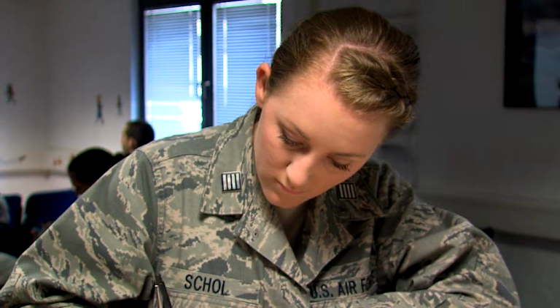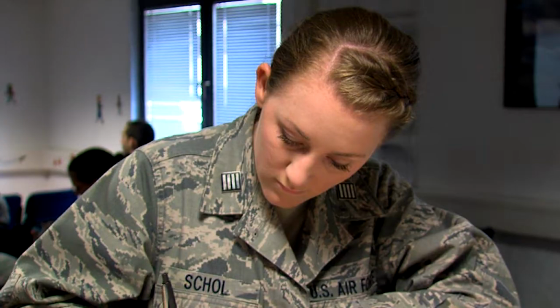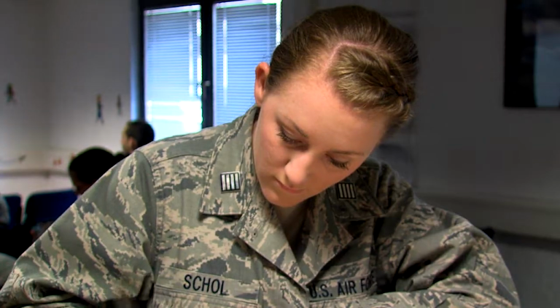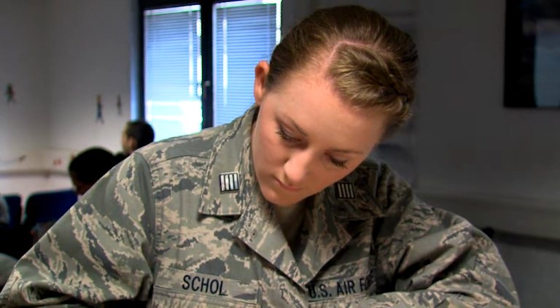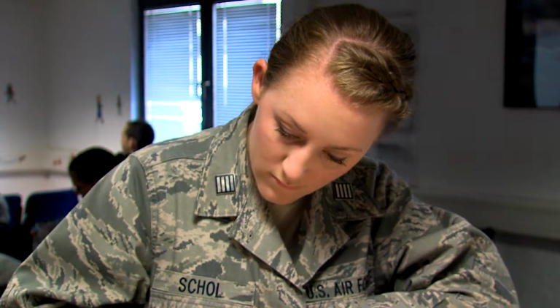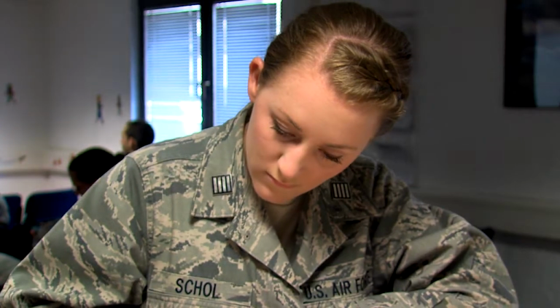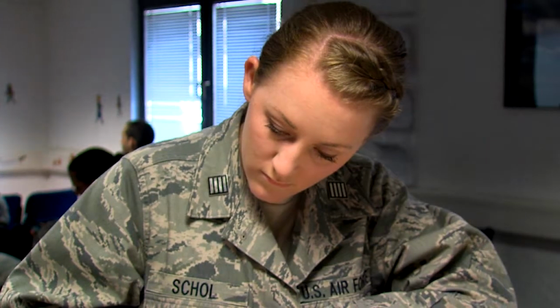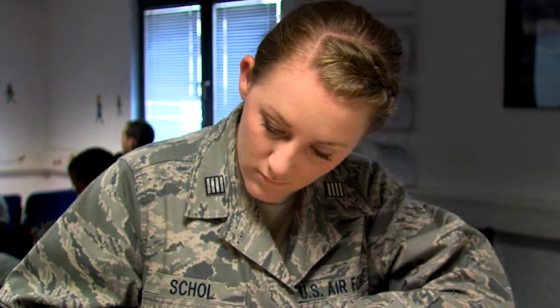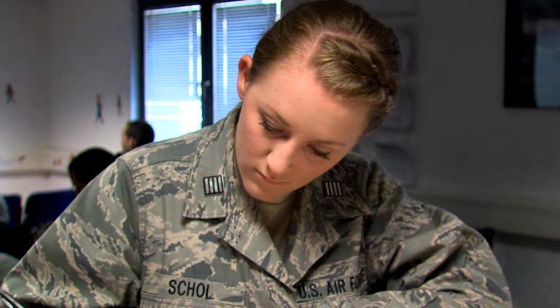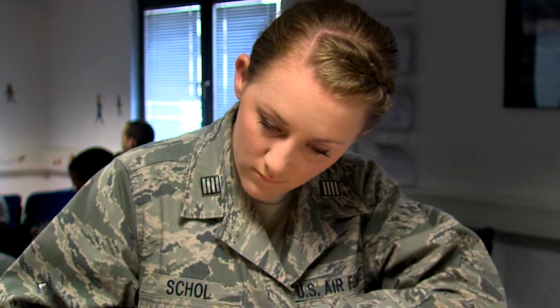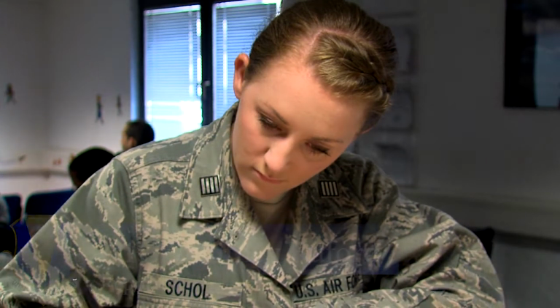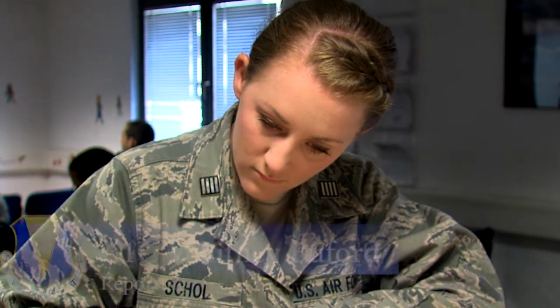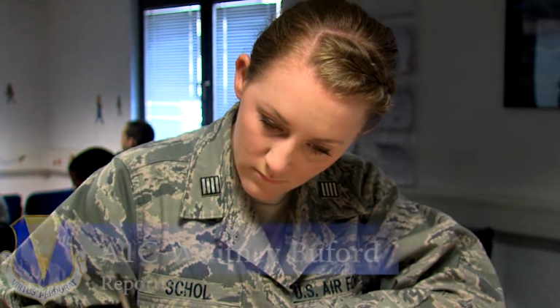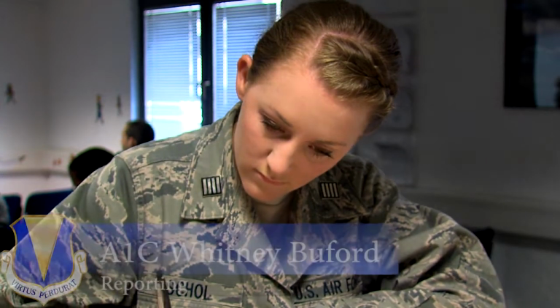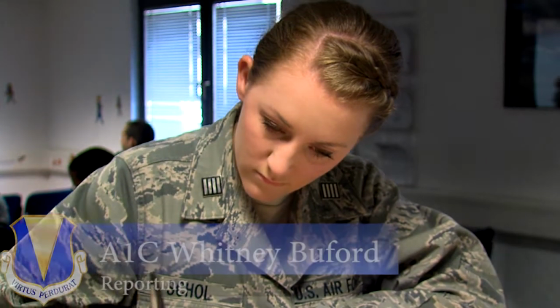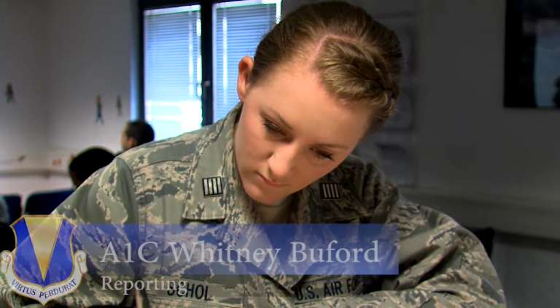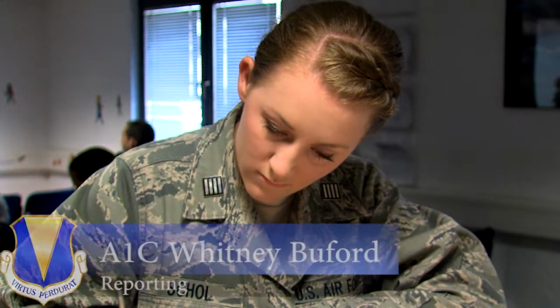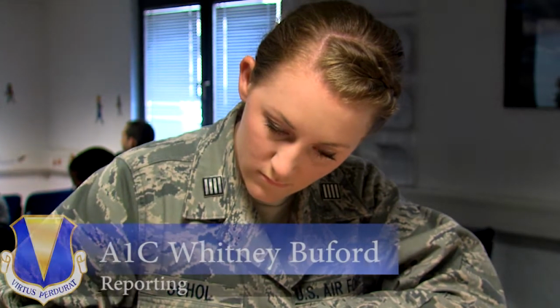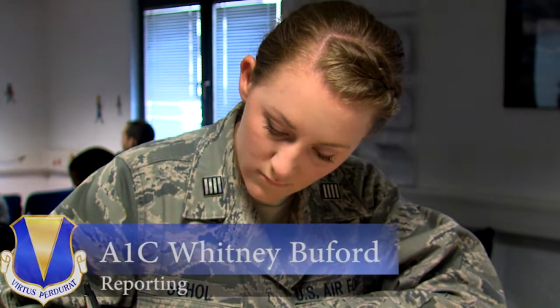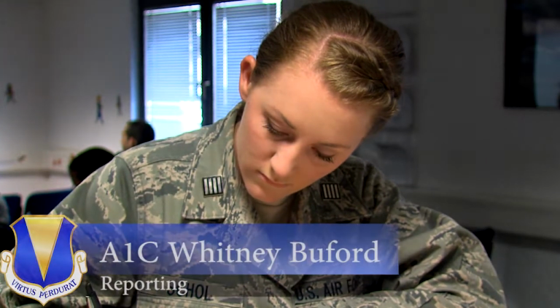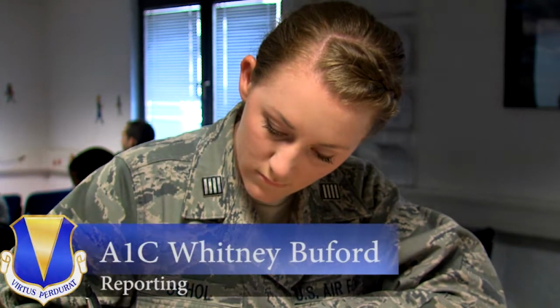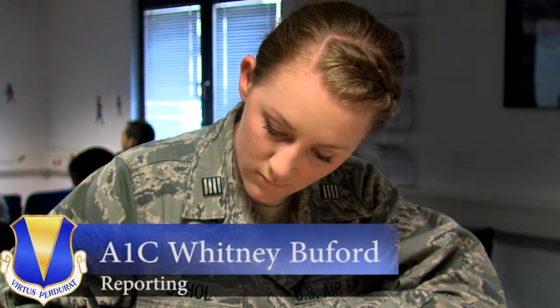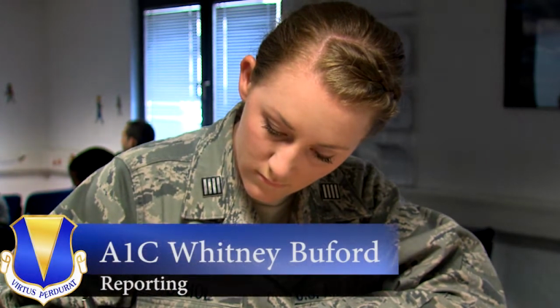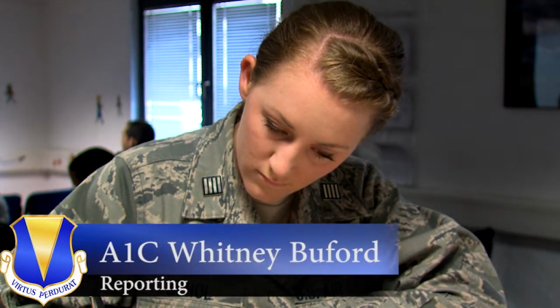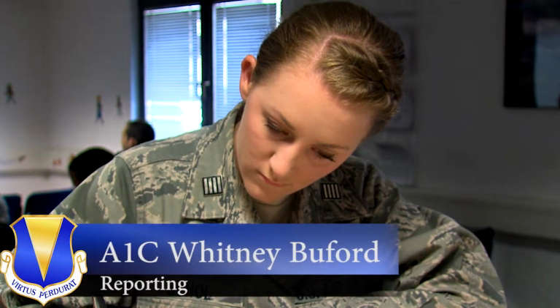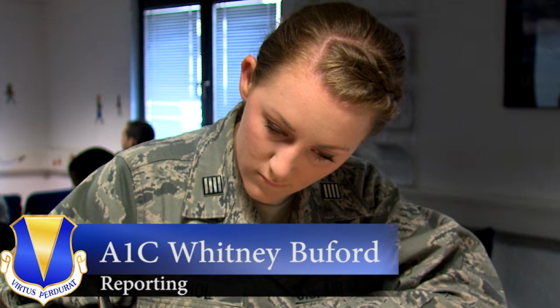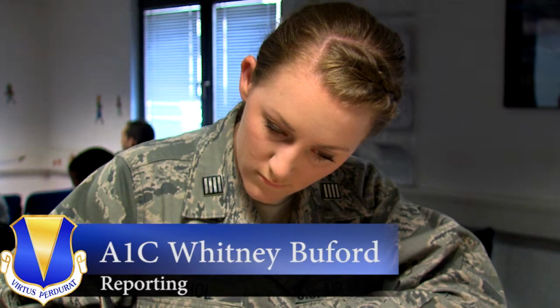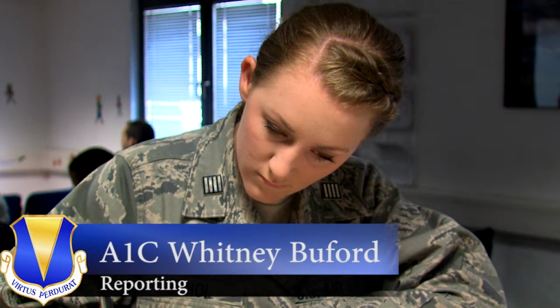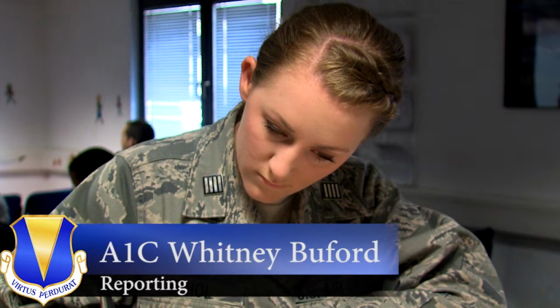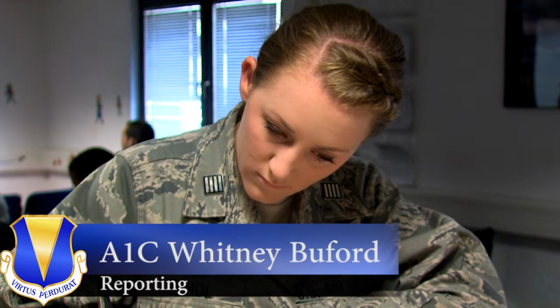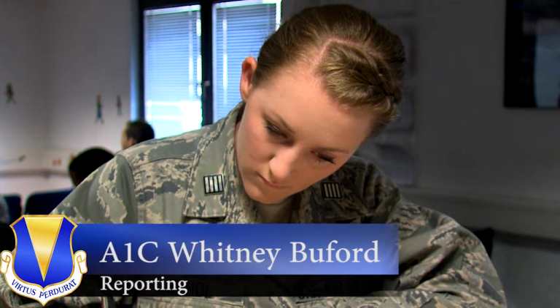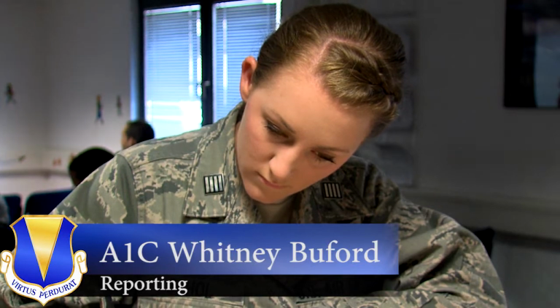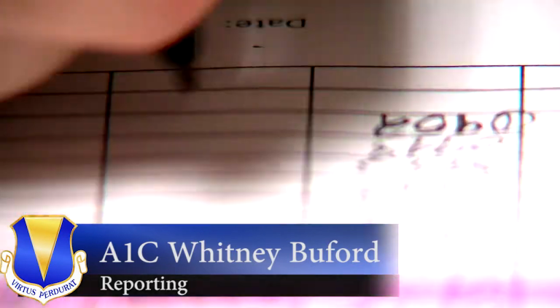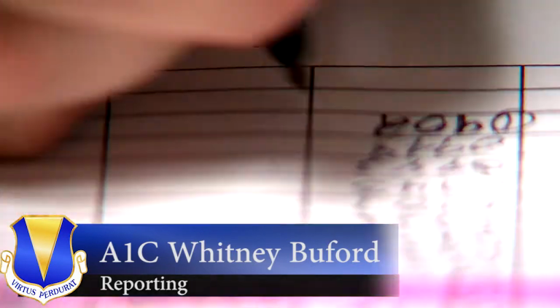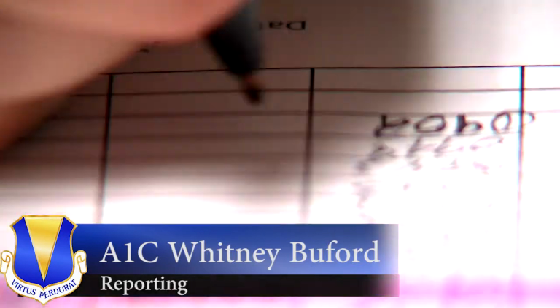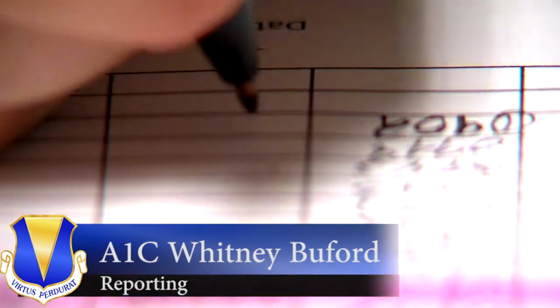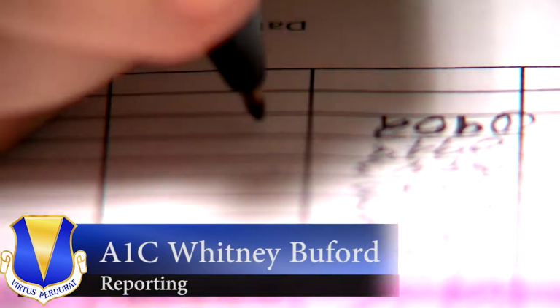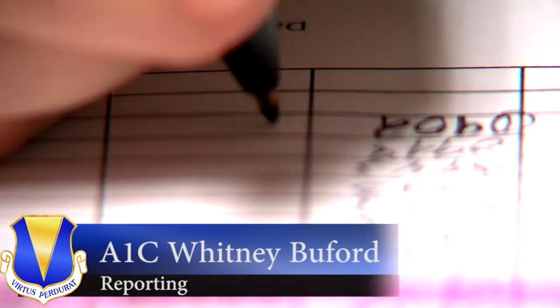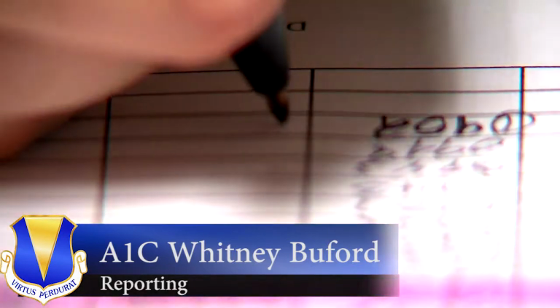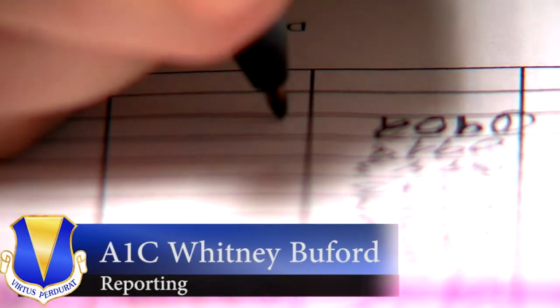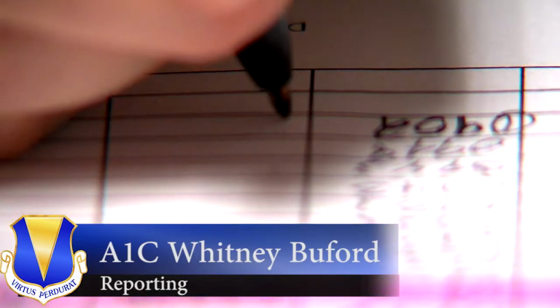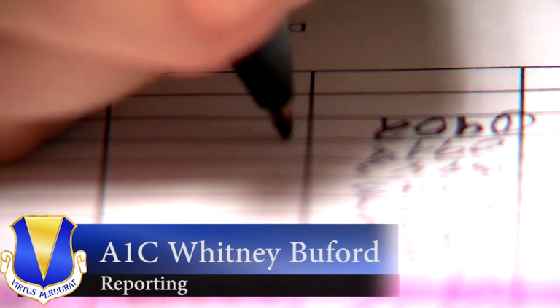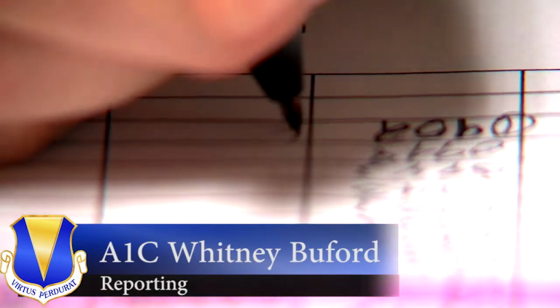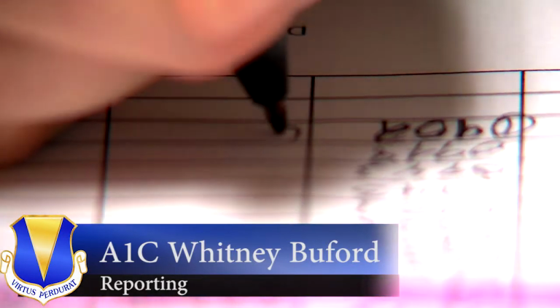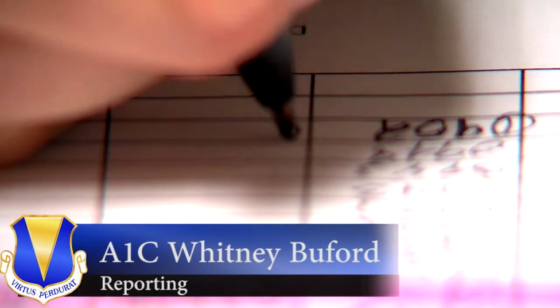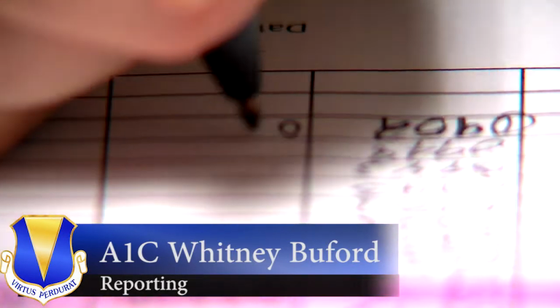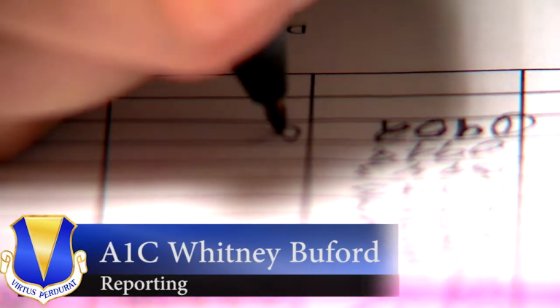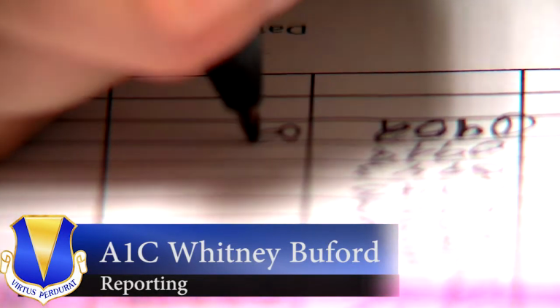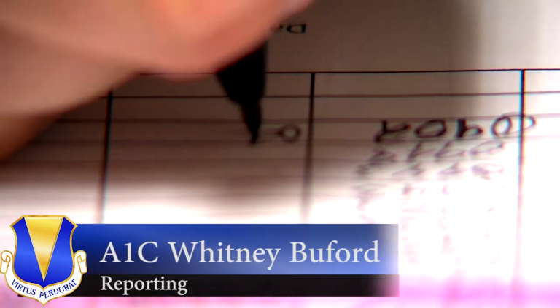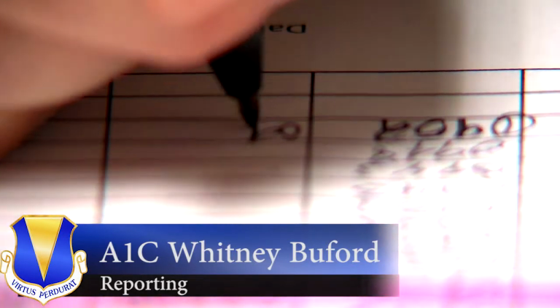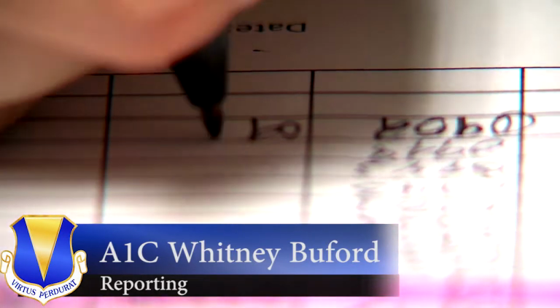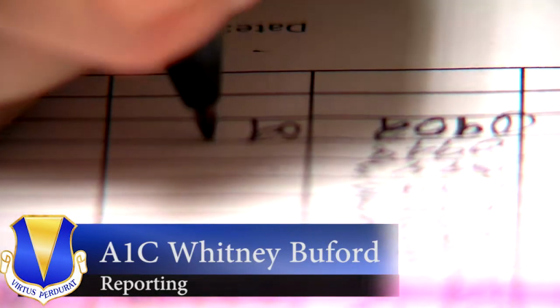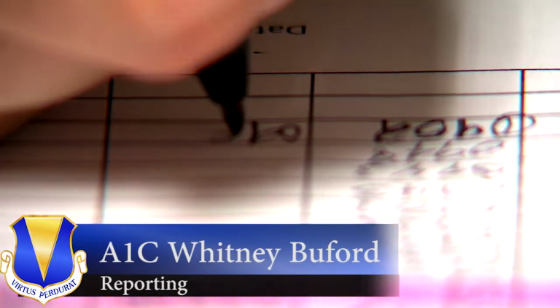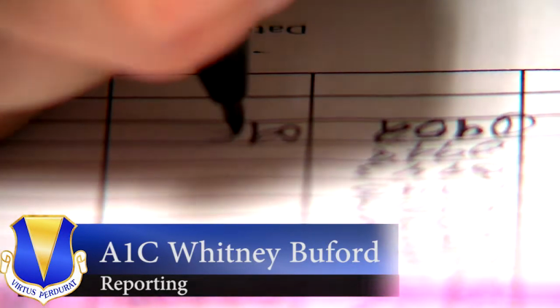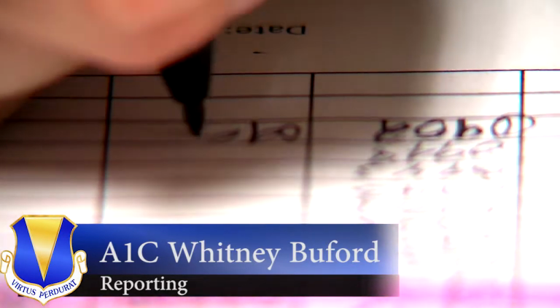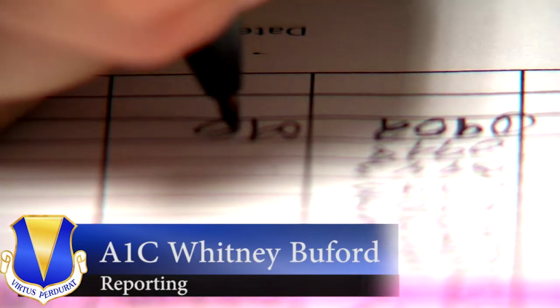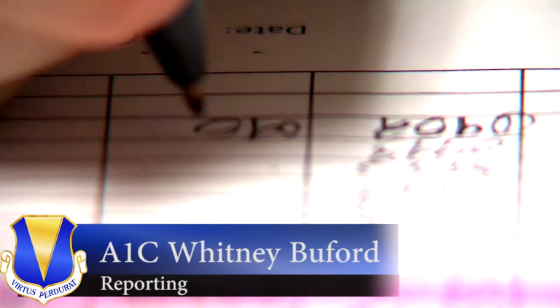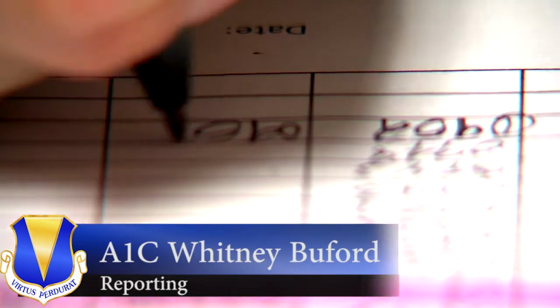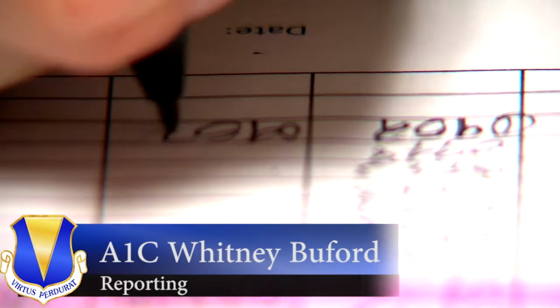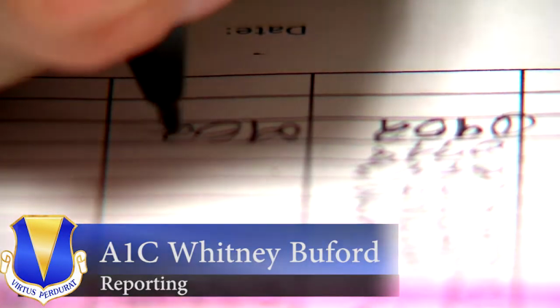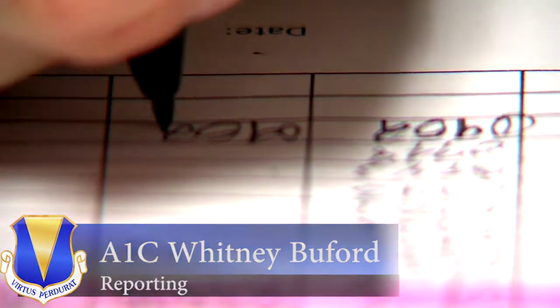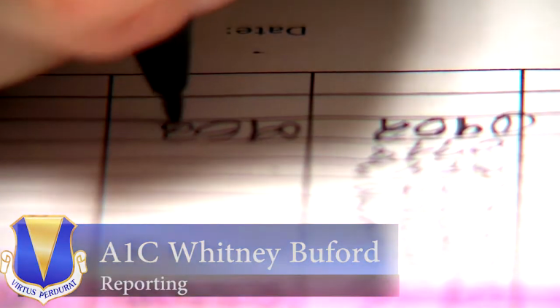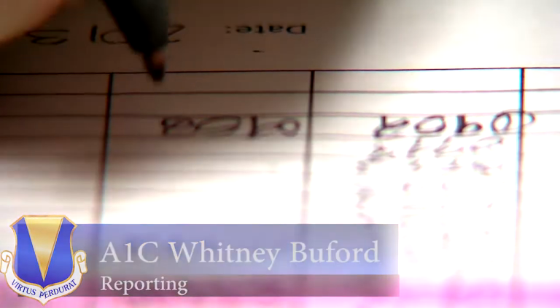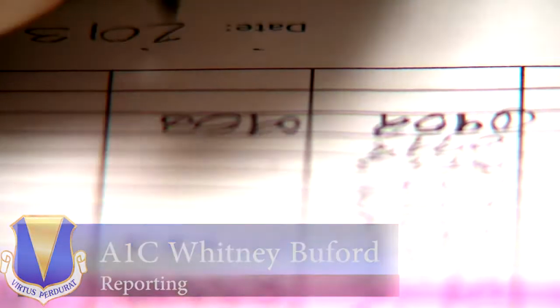Getting a new ID card is as simple as smiling for the picture and giving a fingerprint, right? So why is the wait so long?